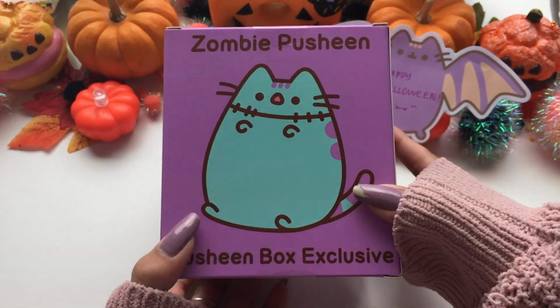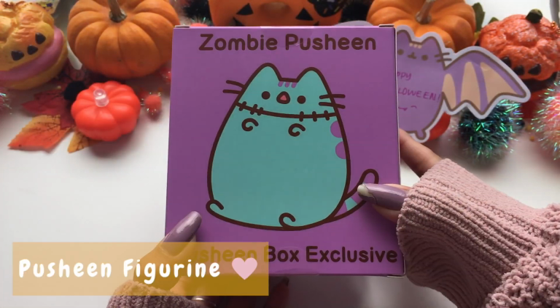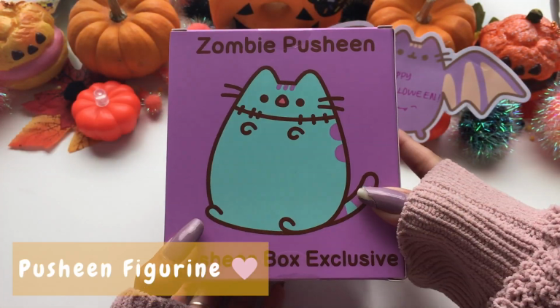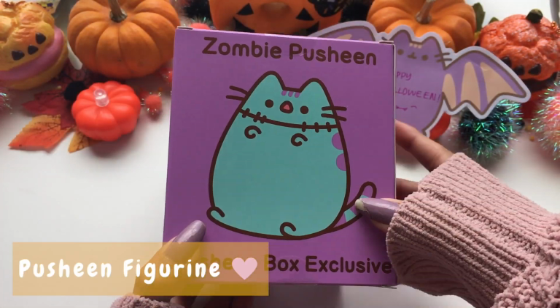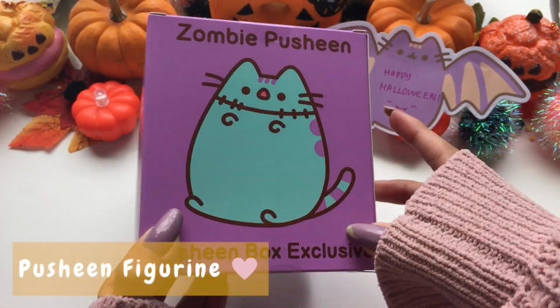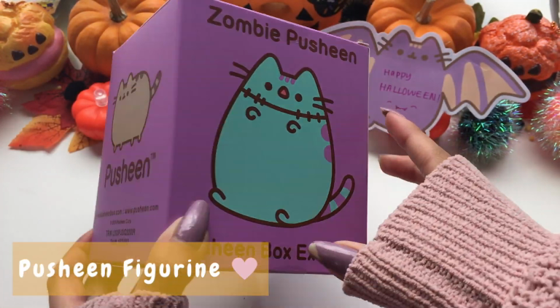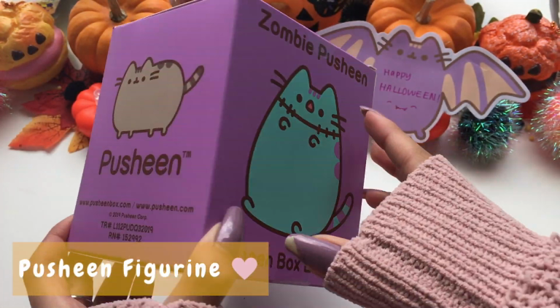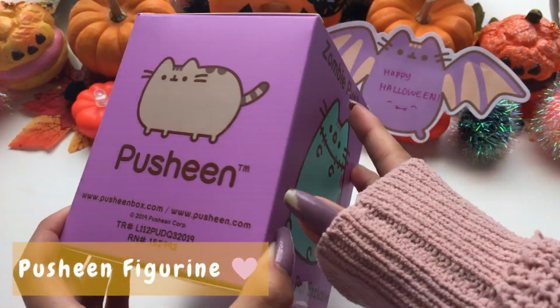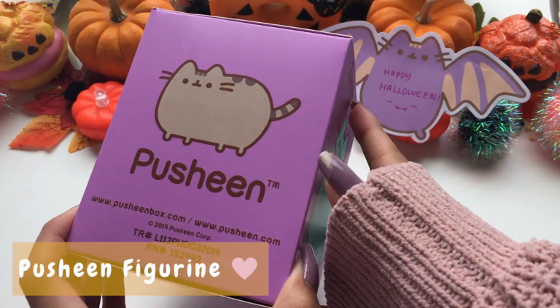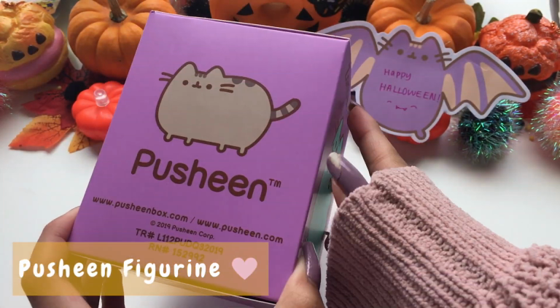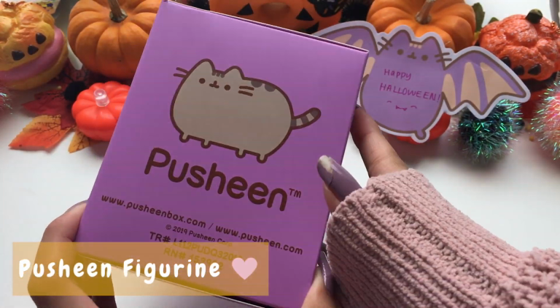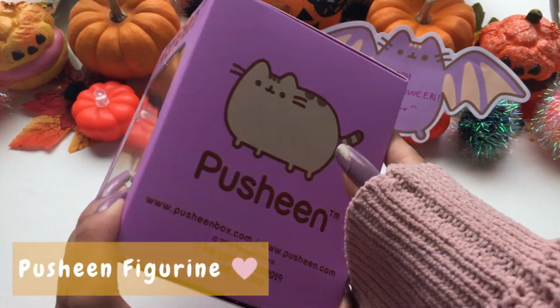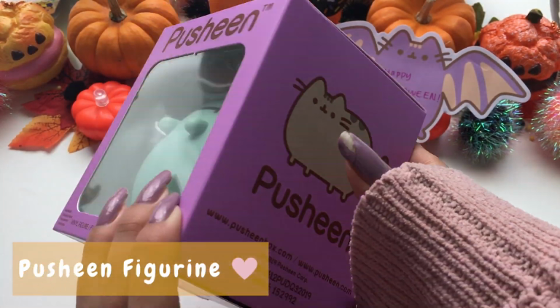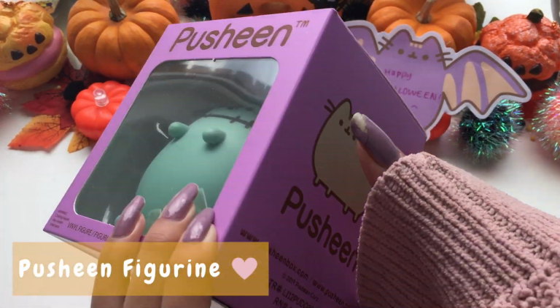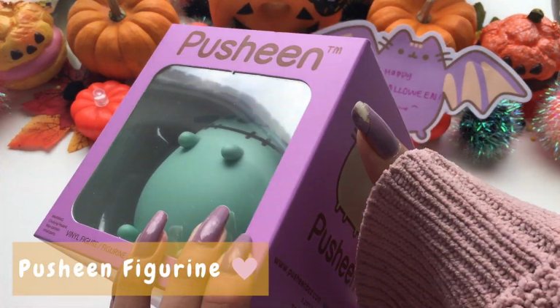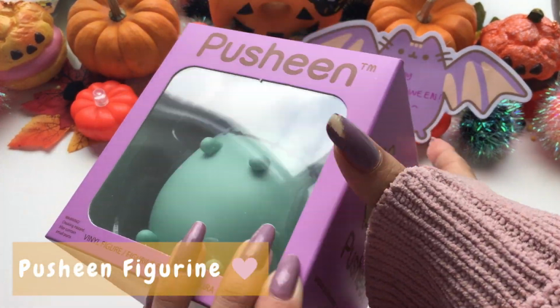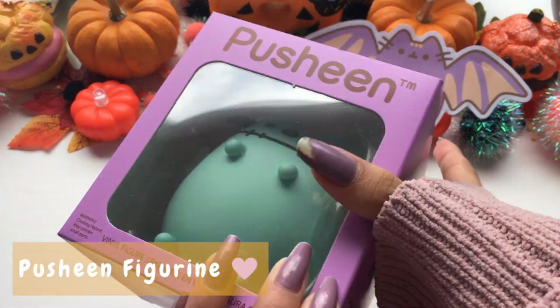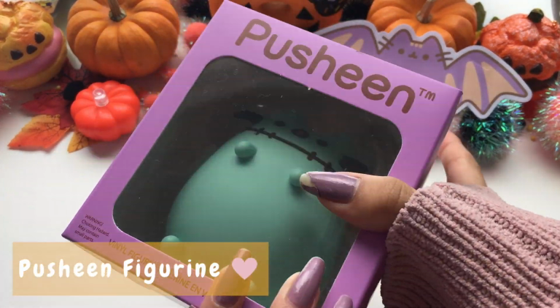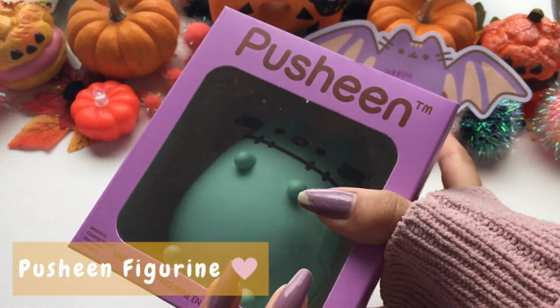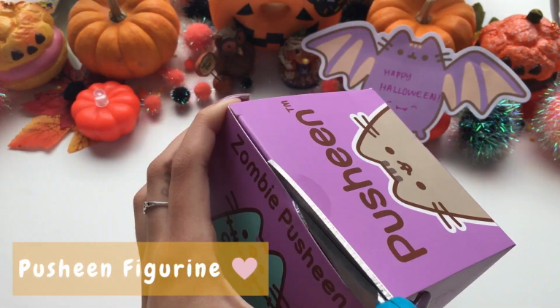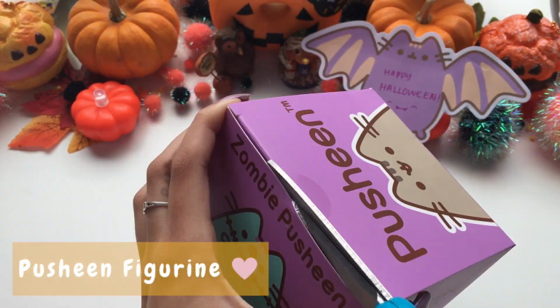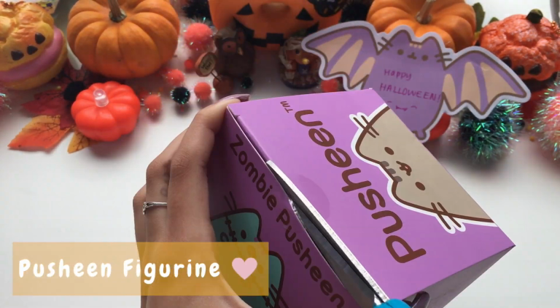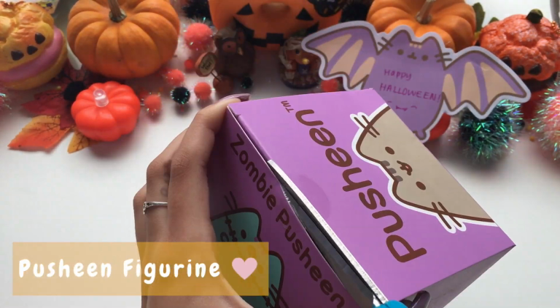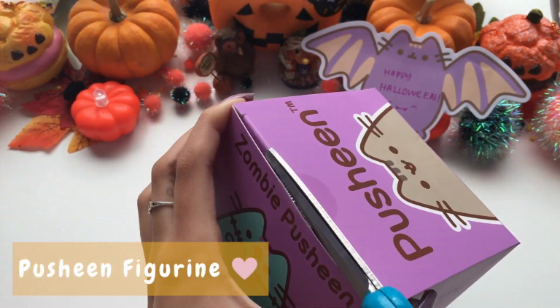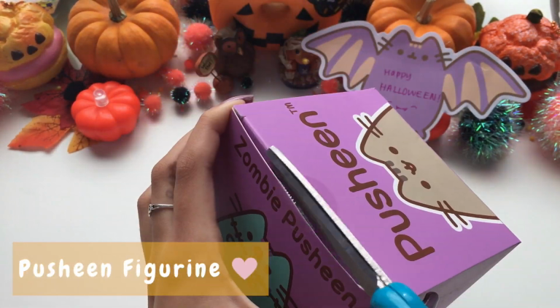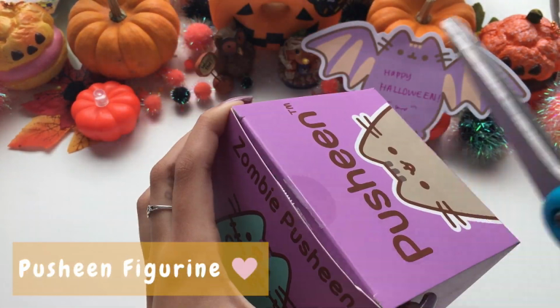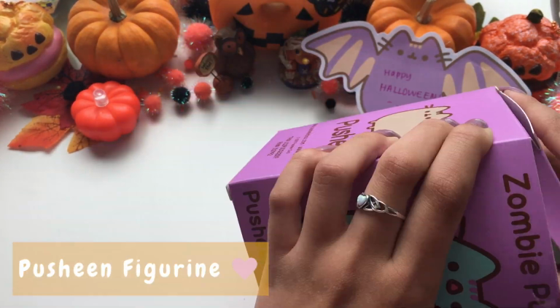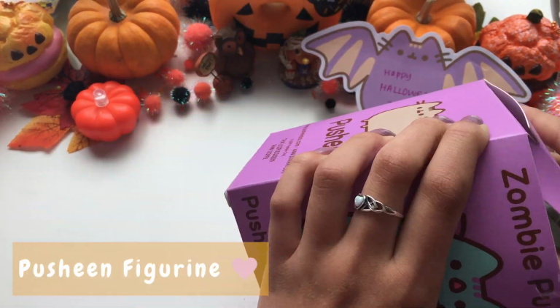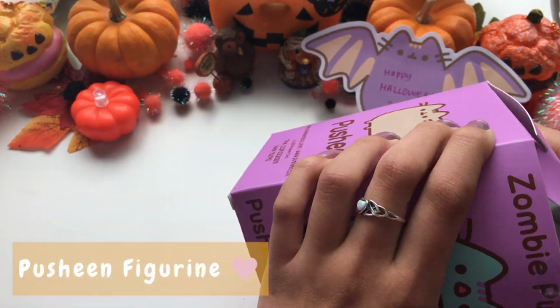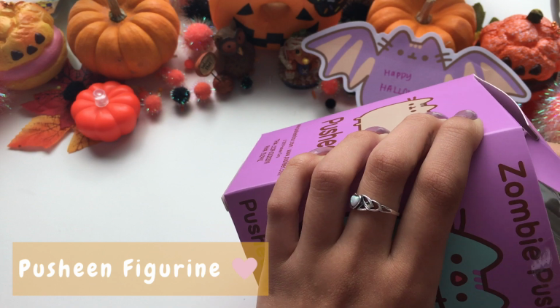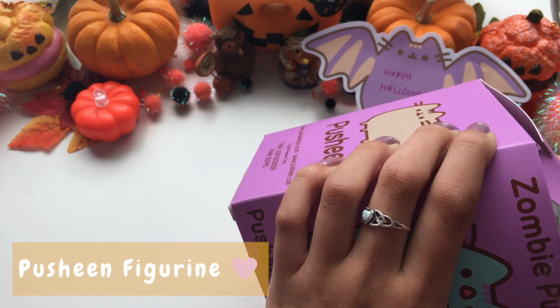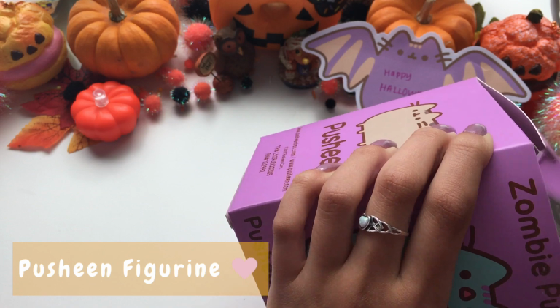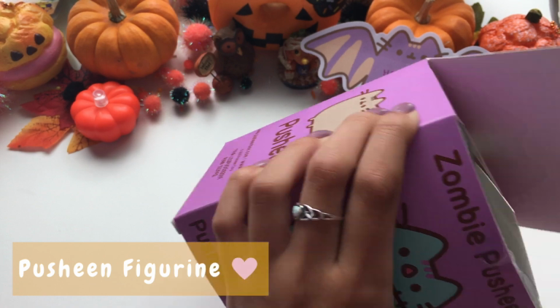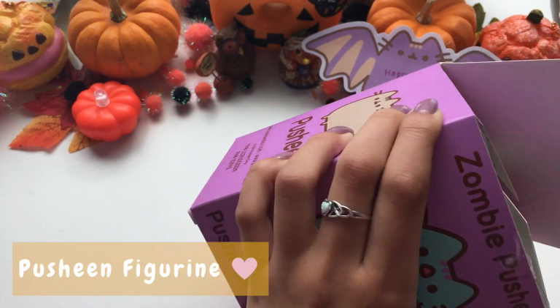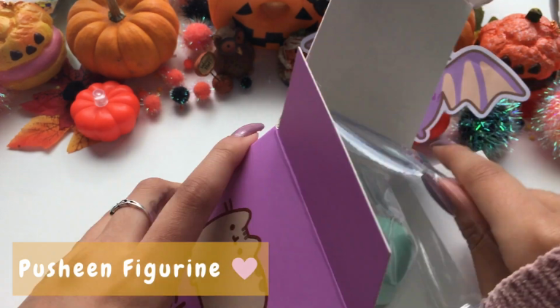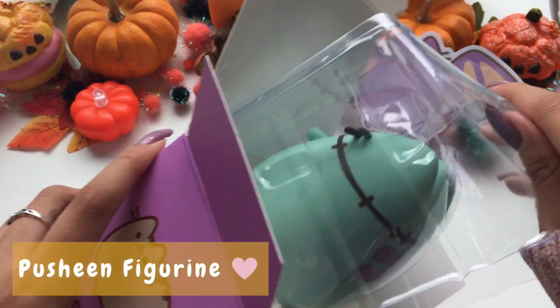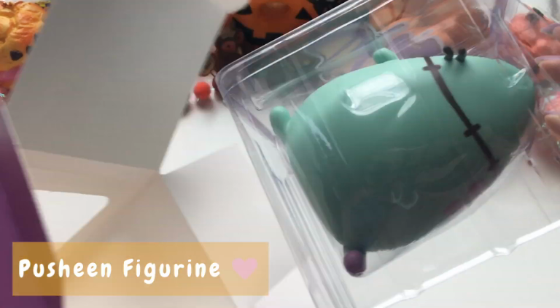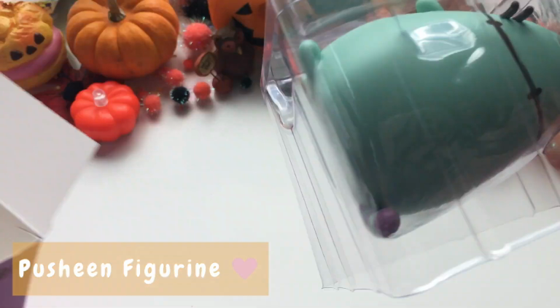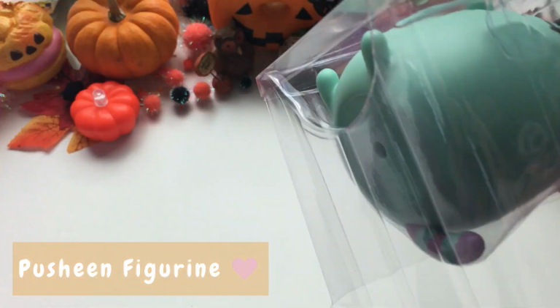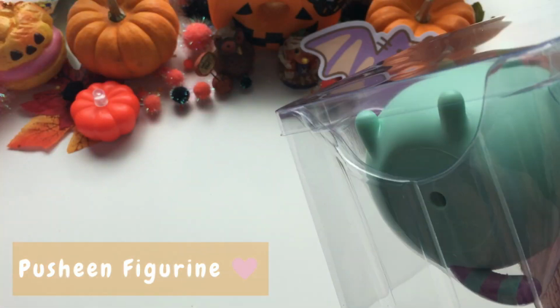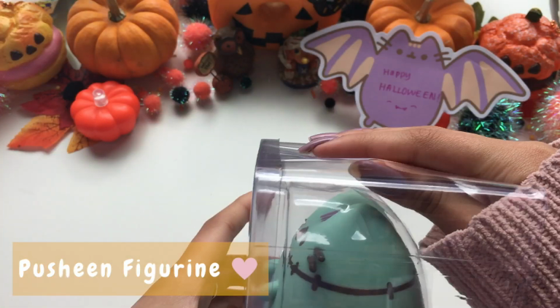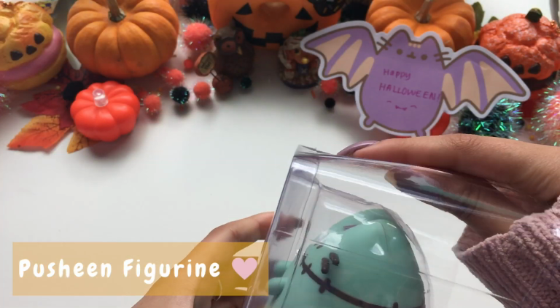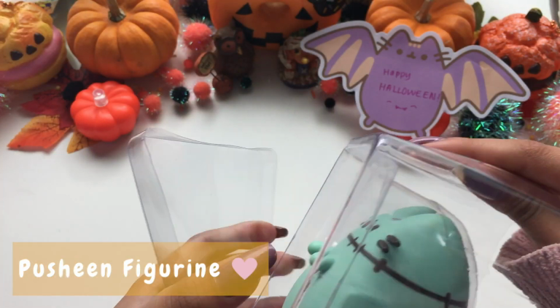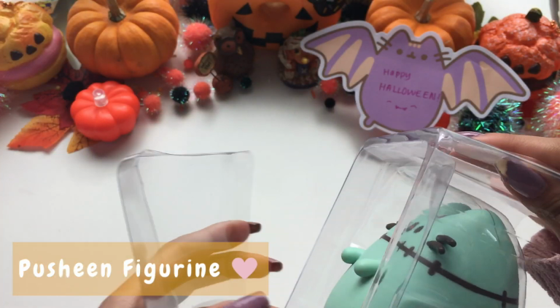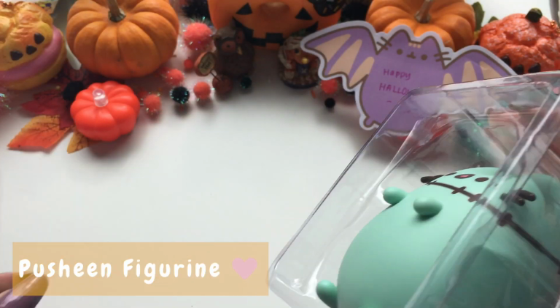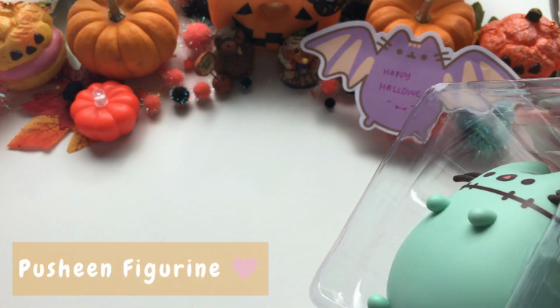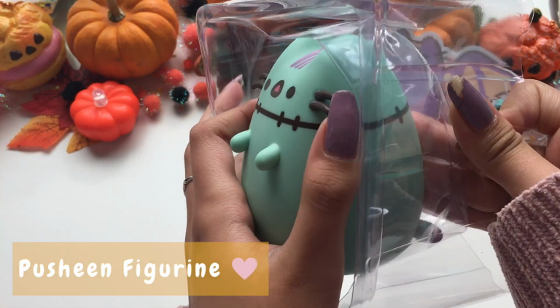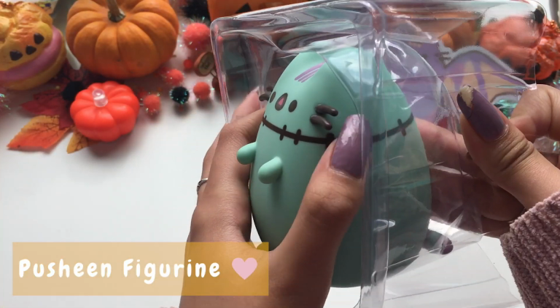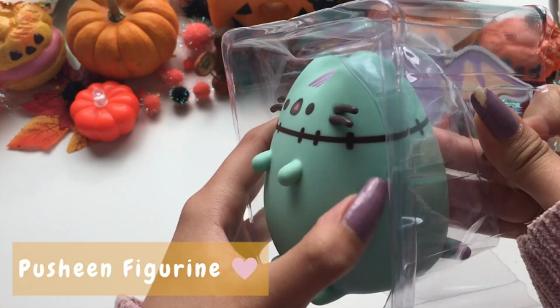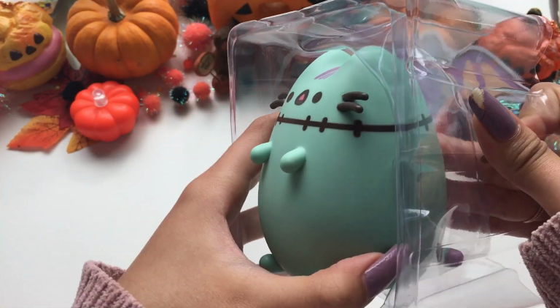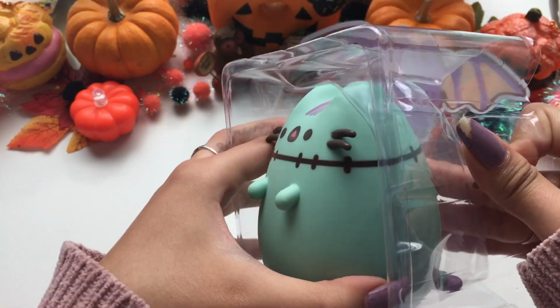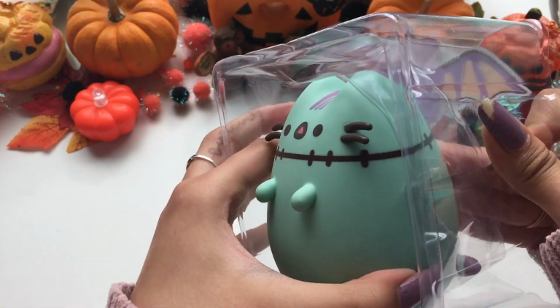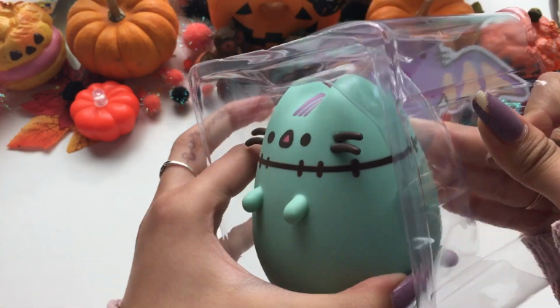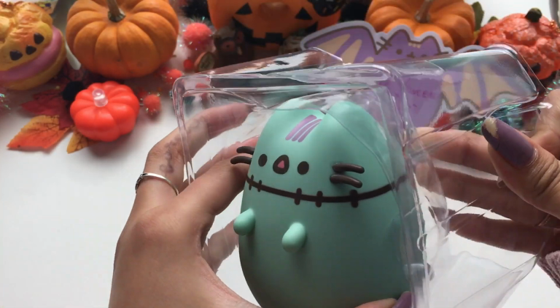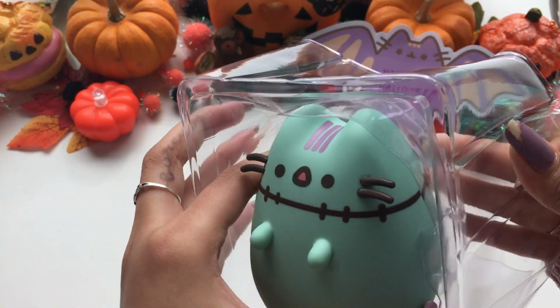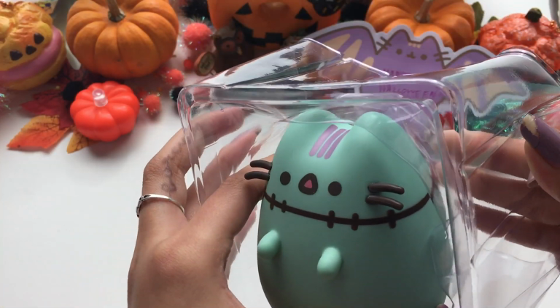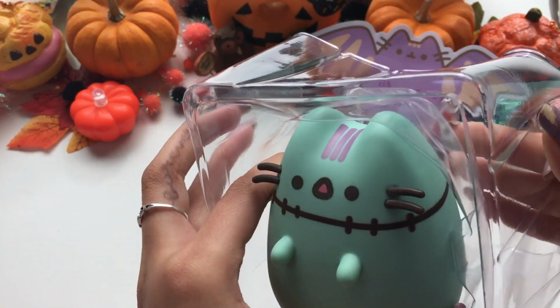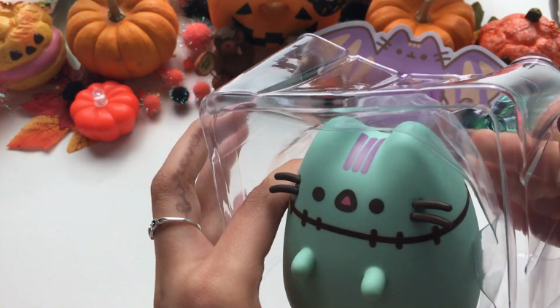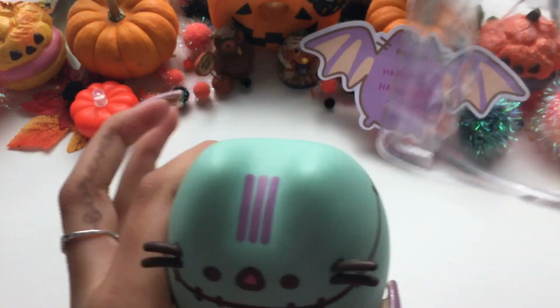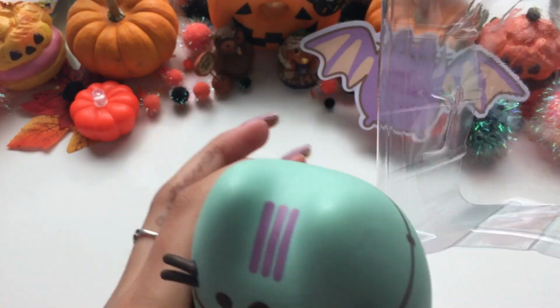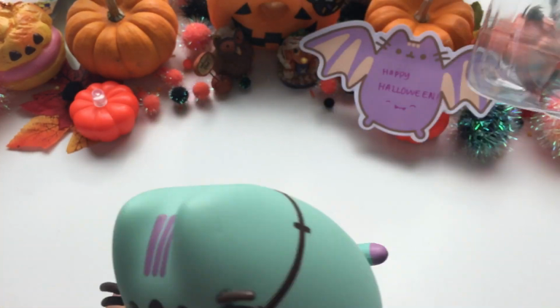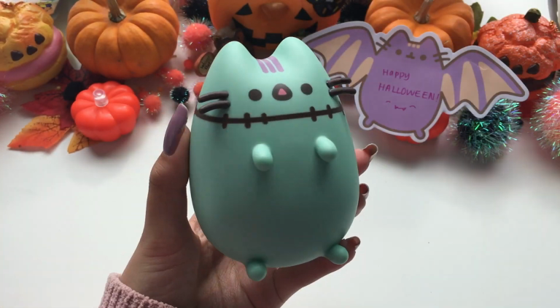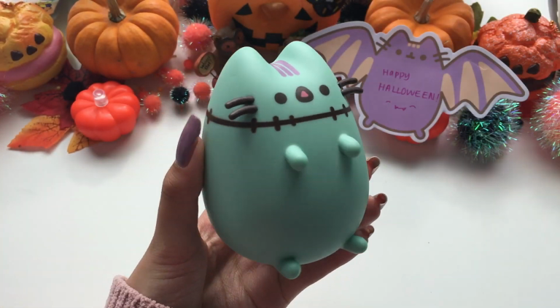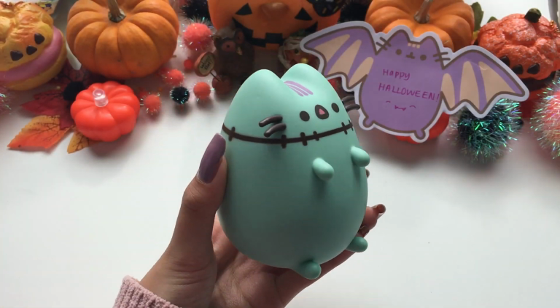Every Pusheen box comes with a vinyl figure and this year's fall box includes a zombie Pusheen figurine. It feels super smooth and we love the facial expression.